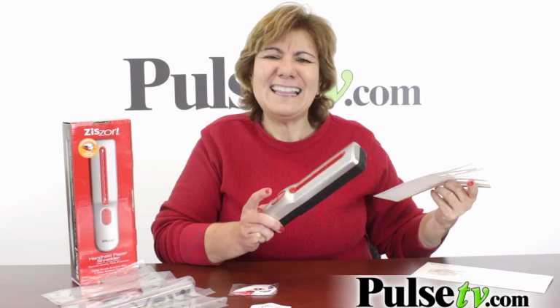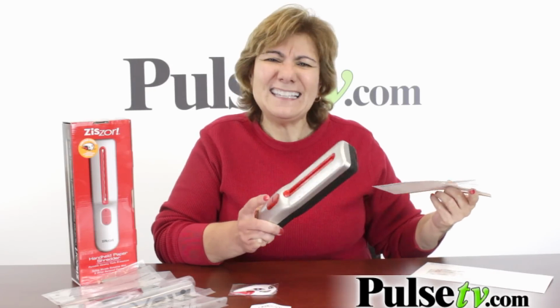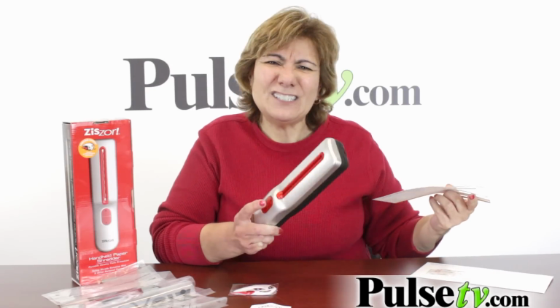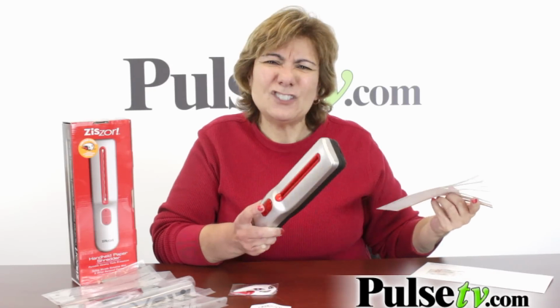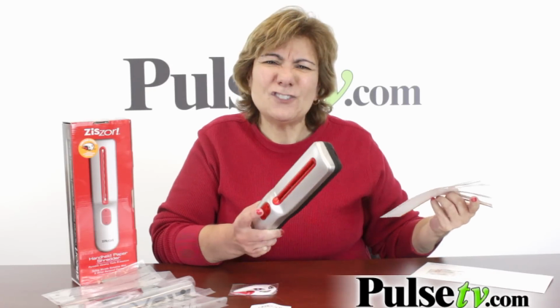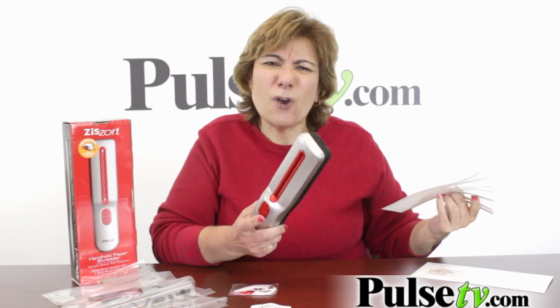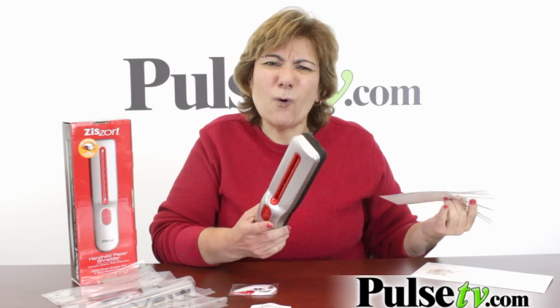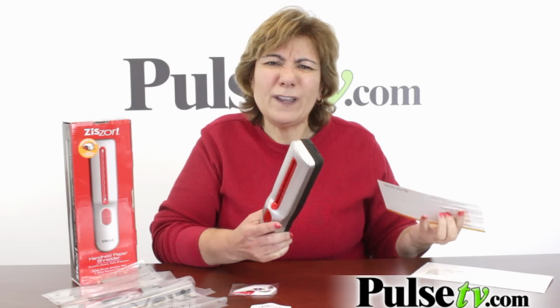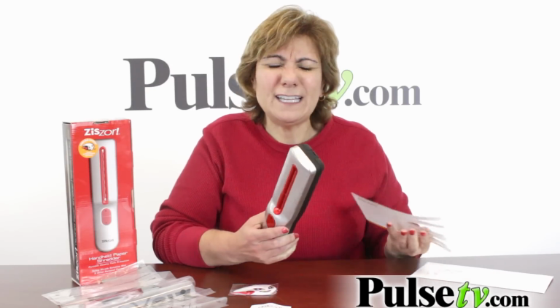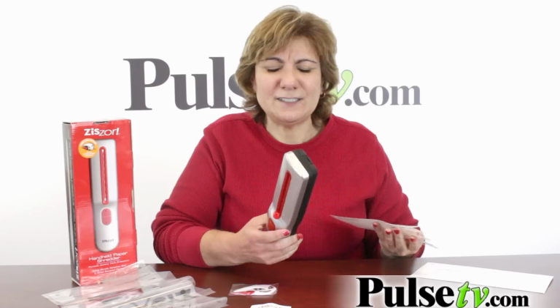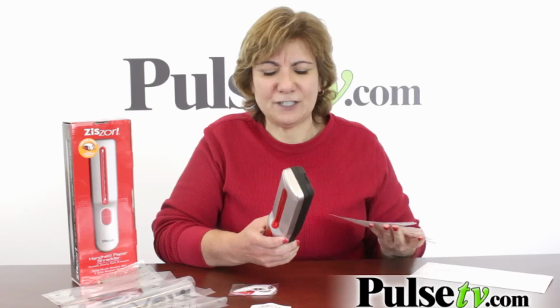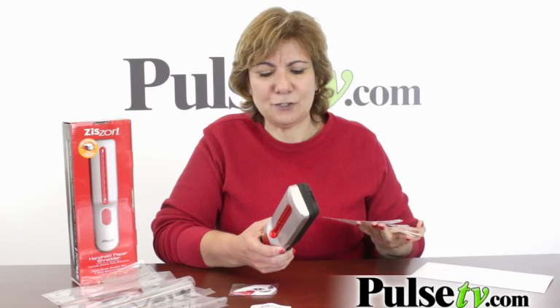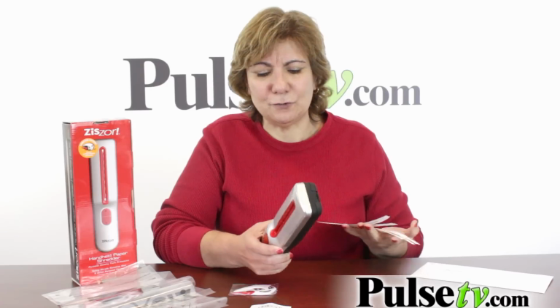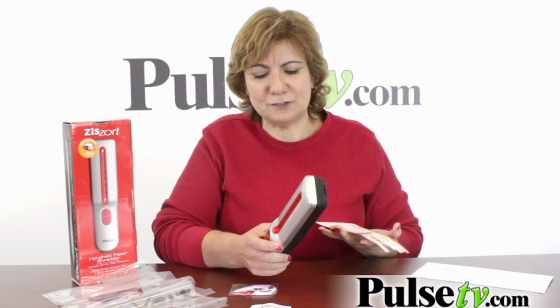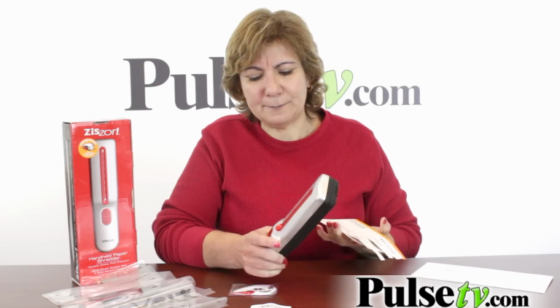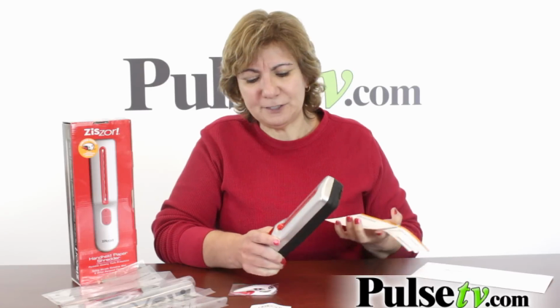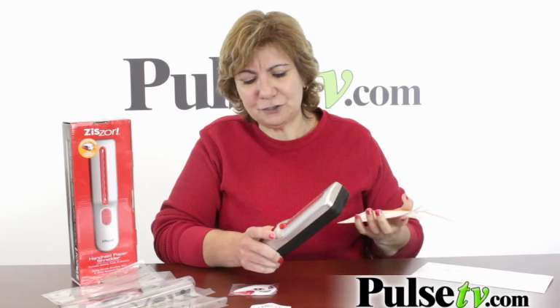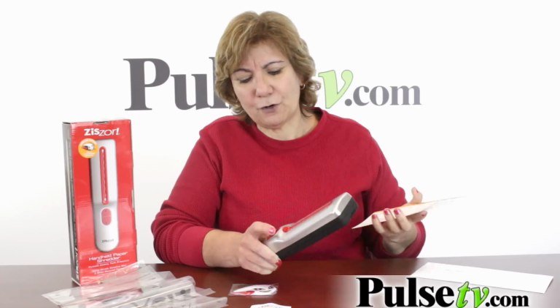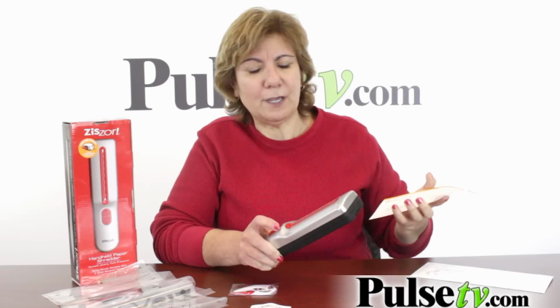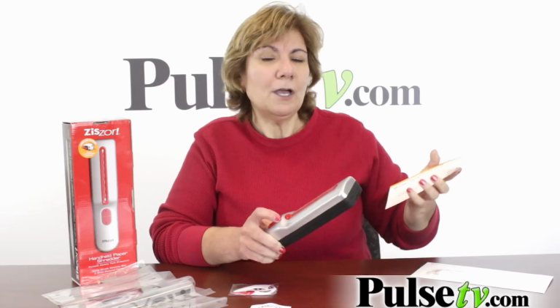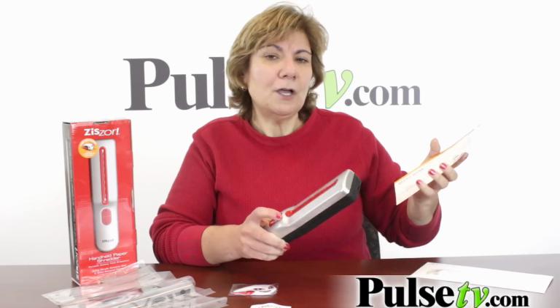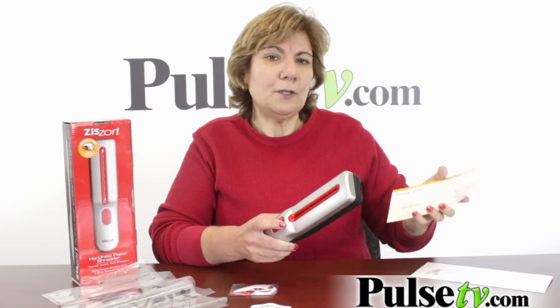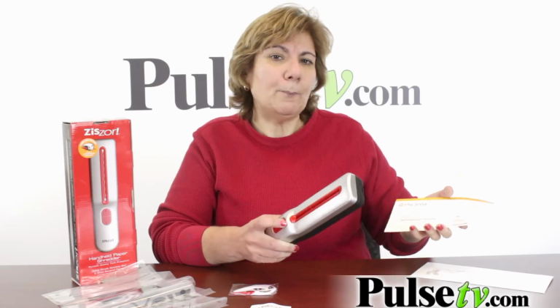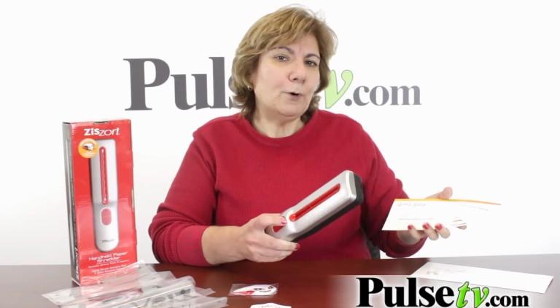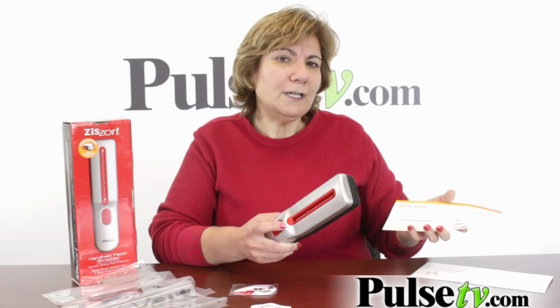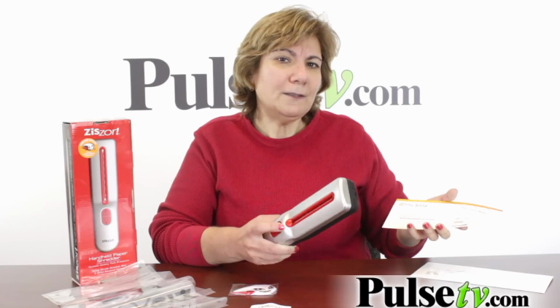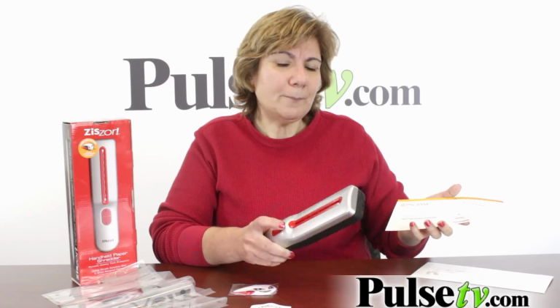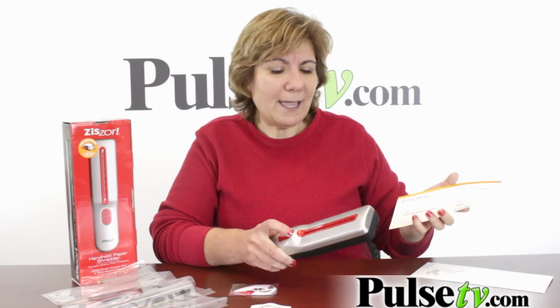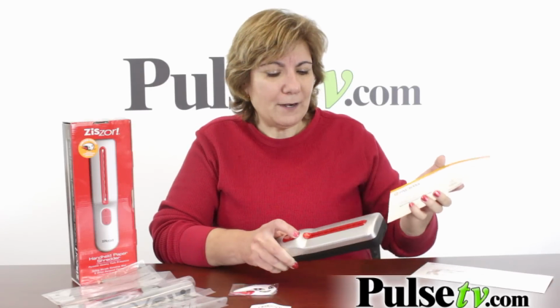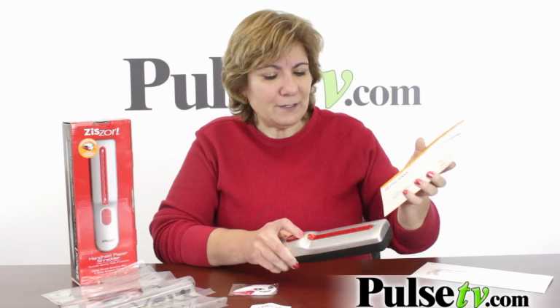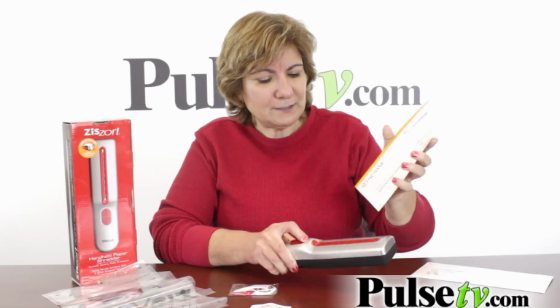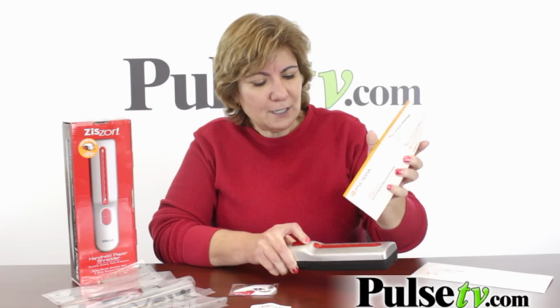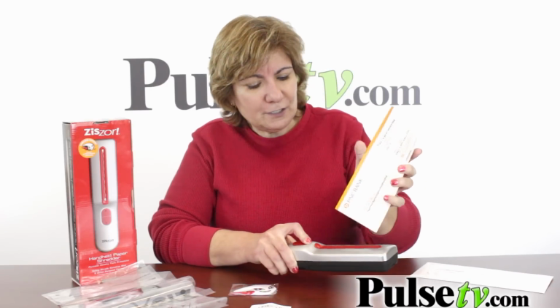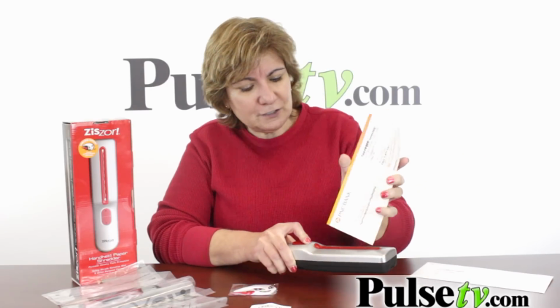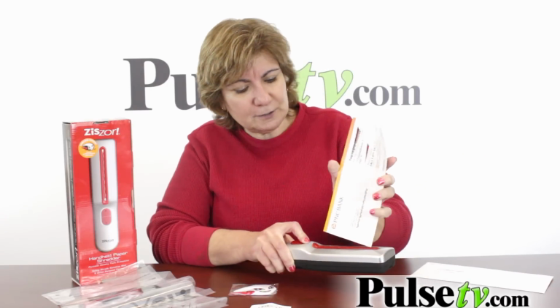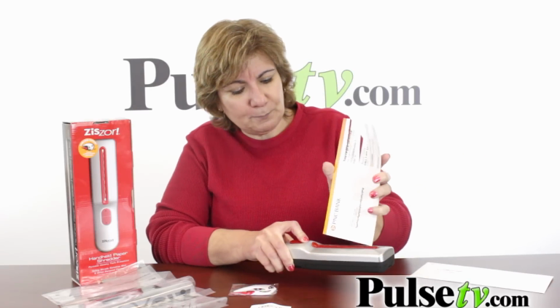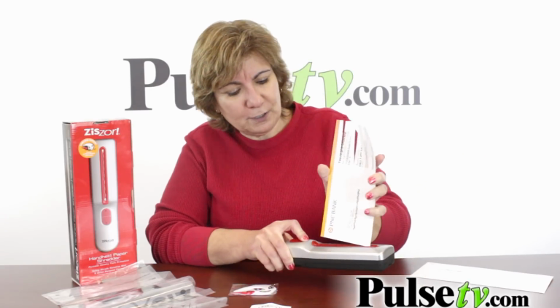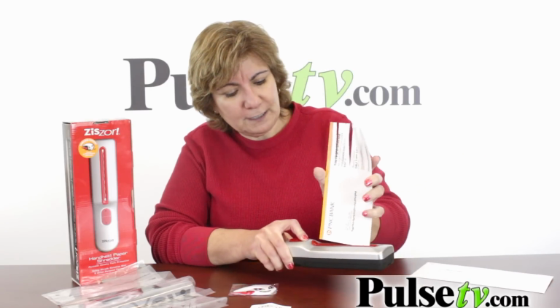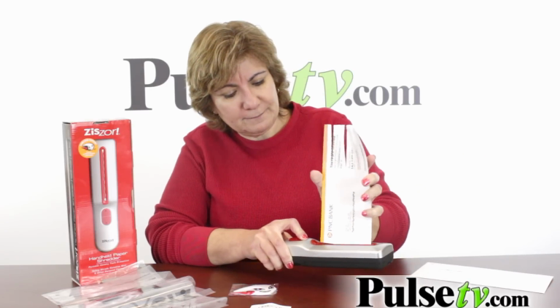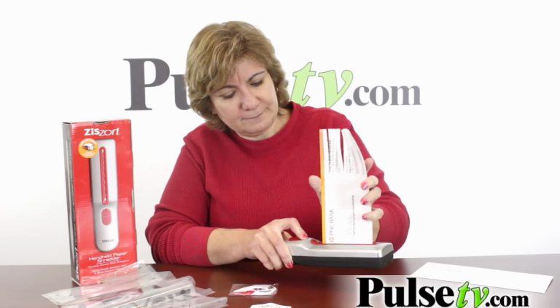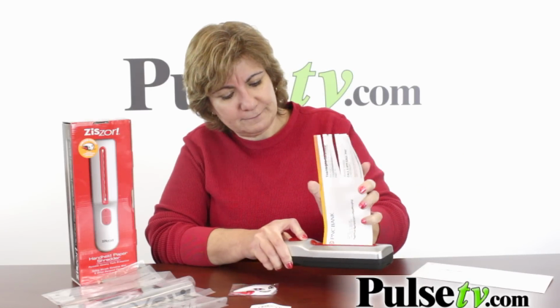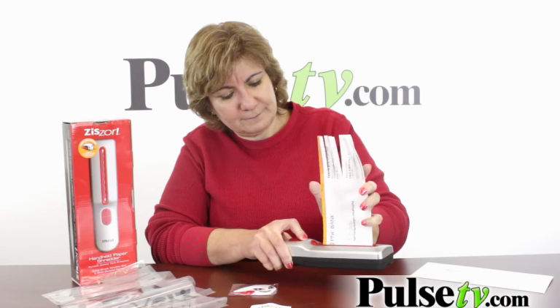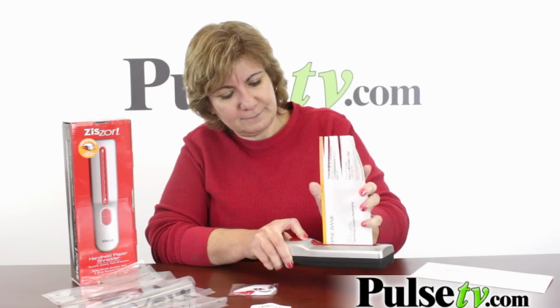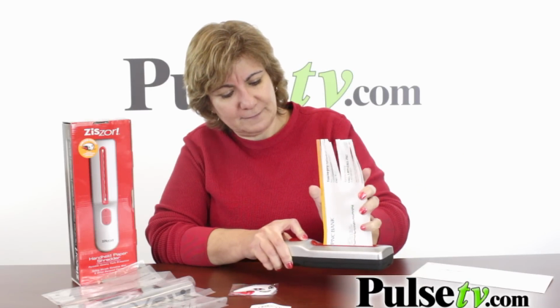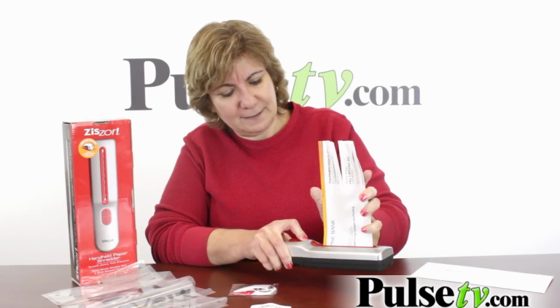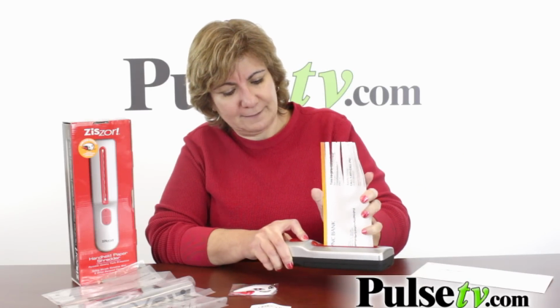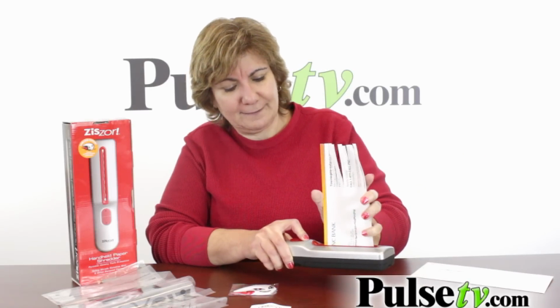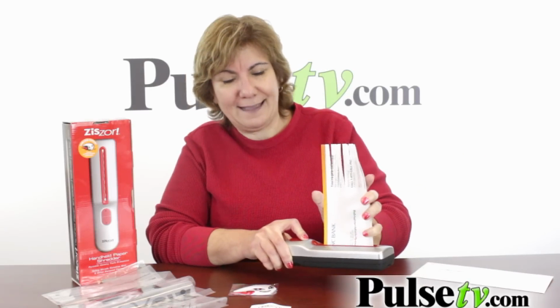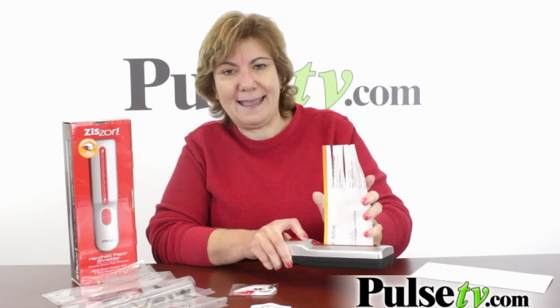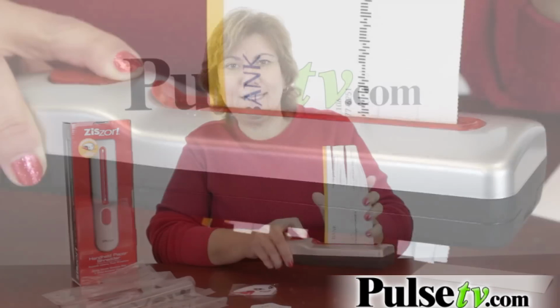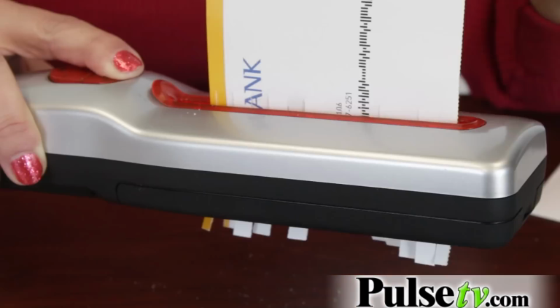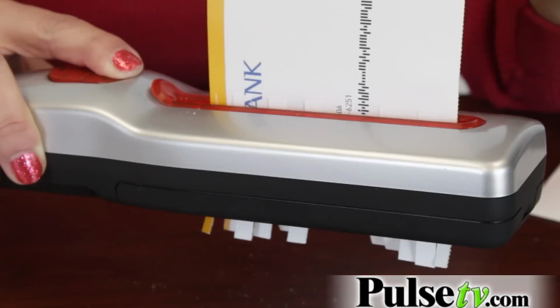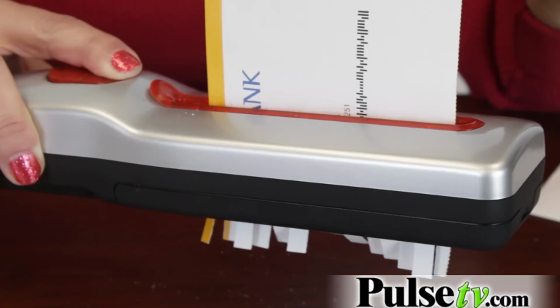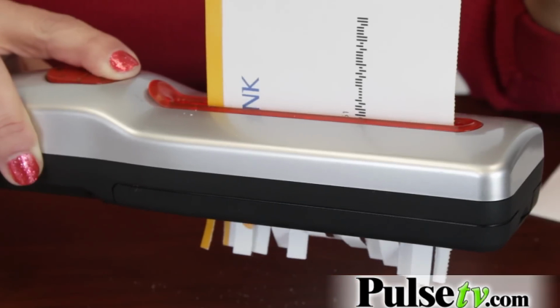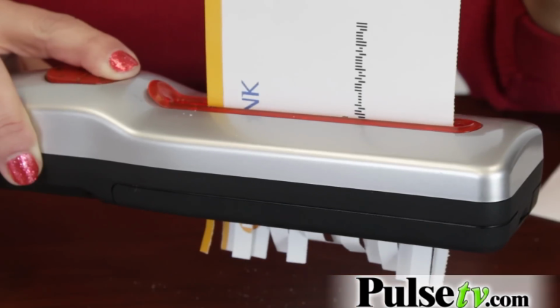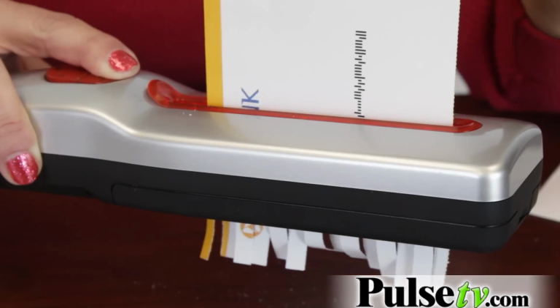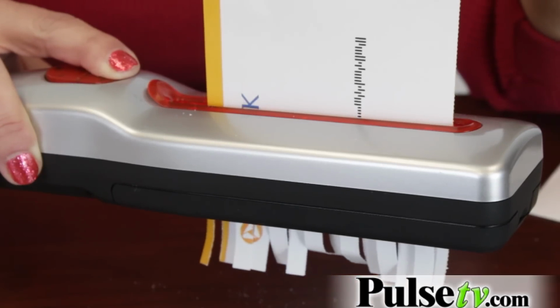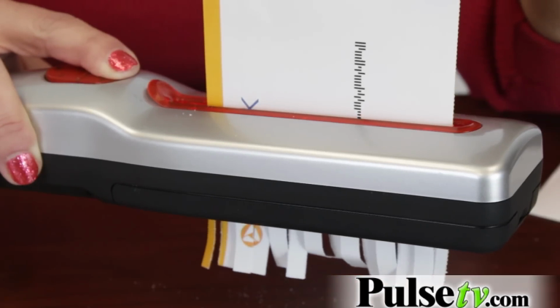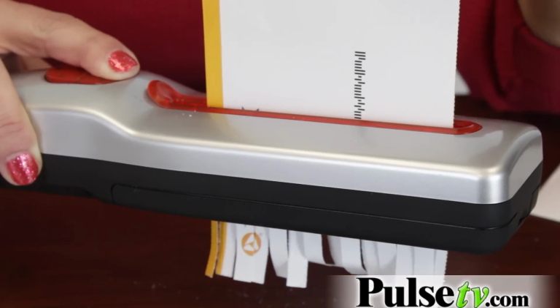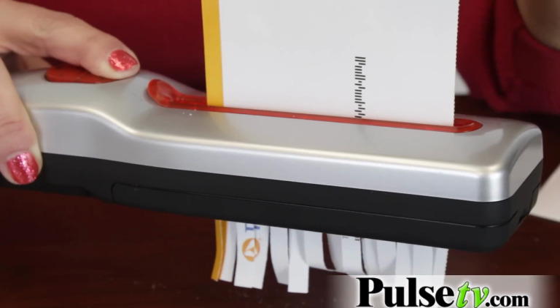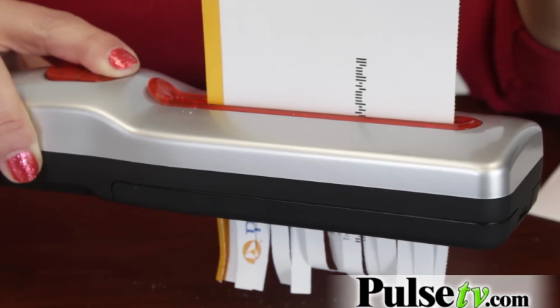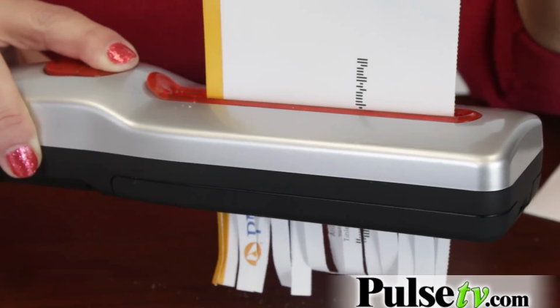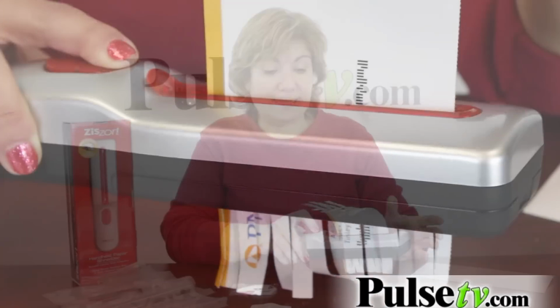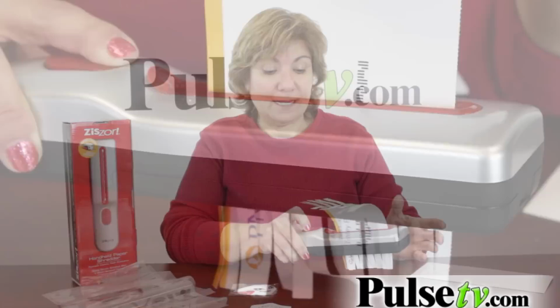This is so easy to use. Let me show you. You put in the batteries, you just put it in, and look at this — it's shredding it.